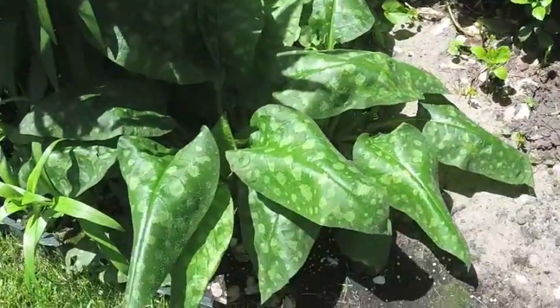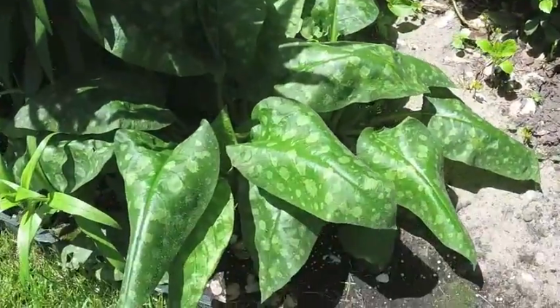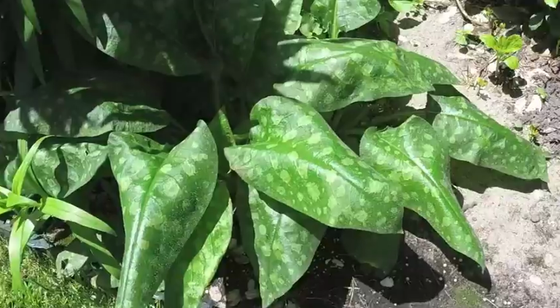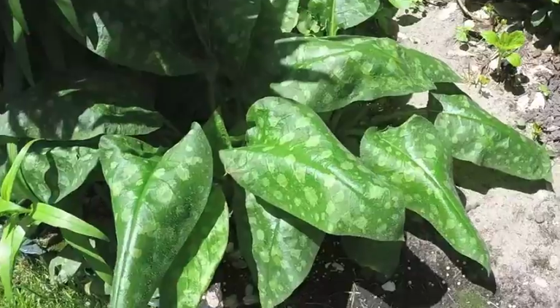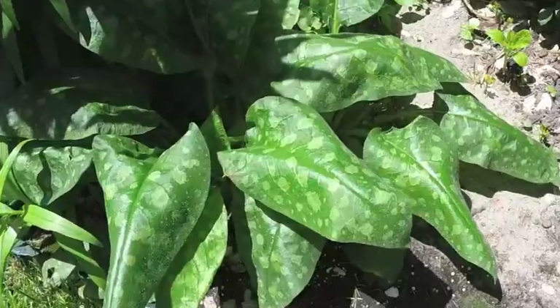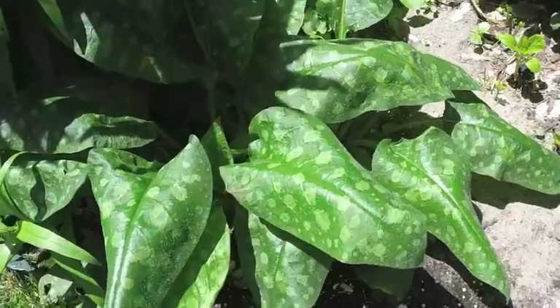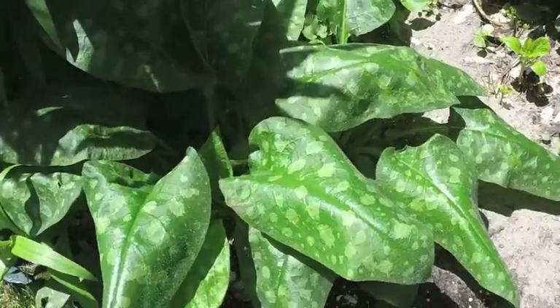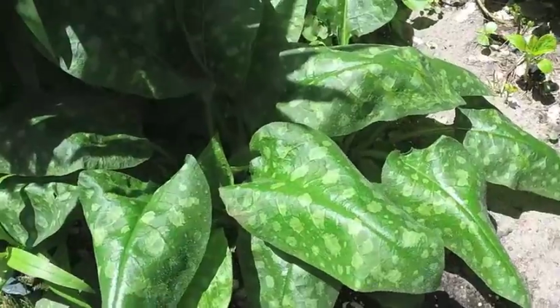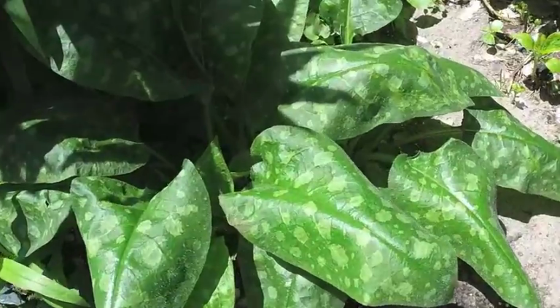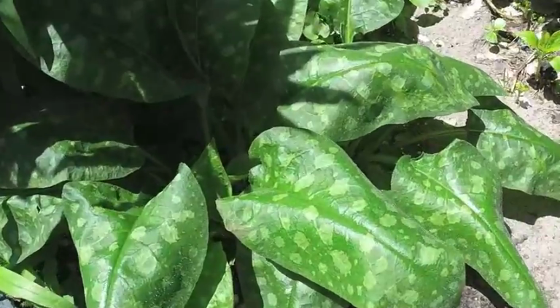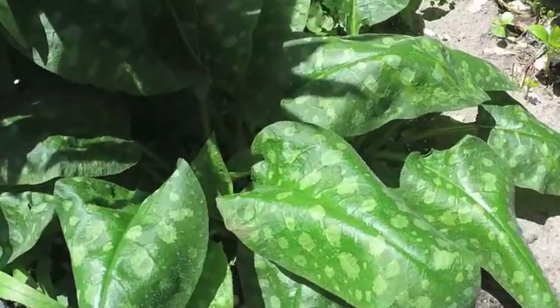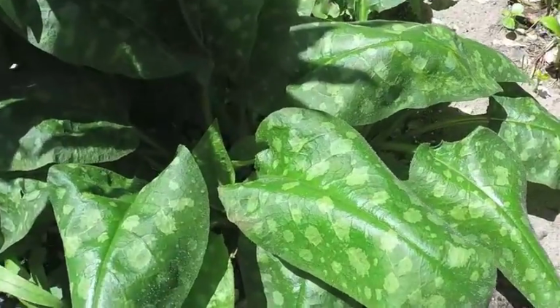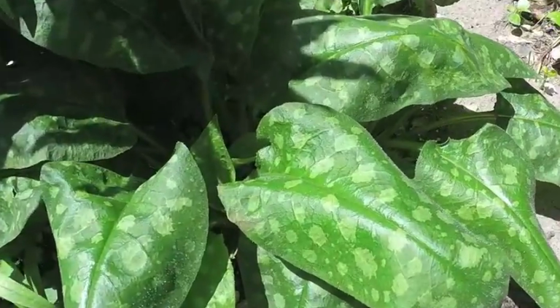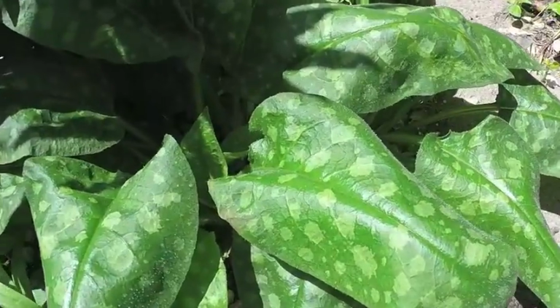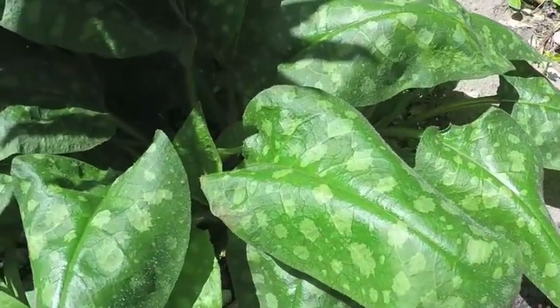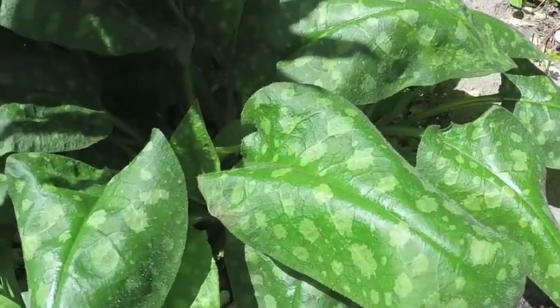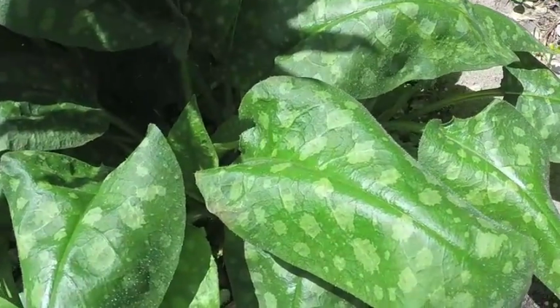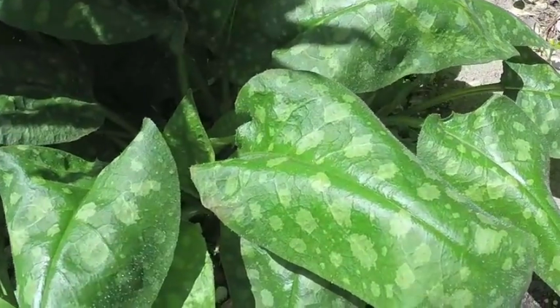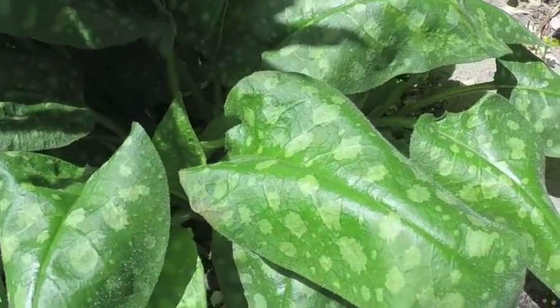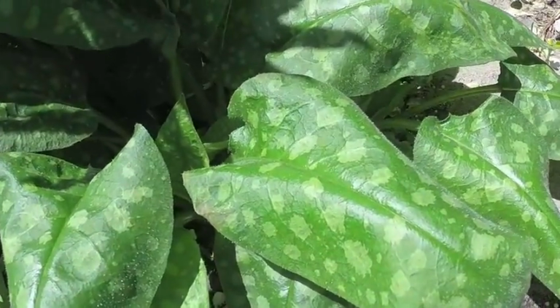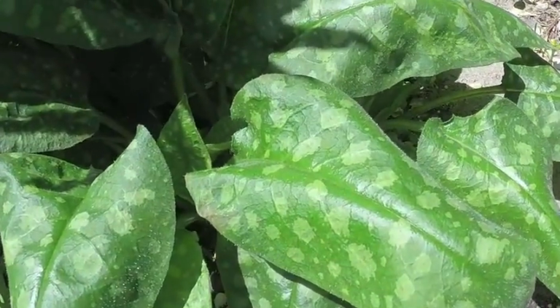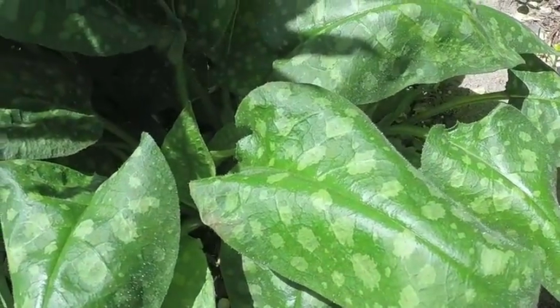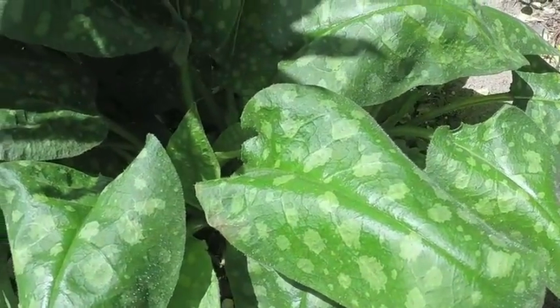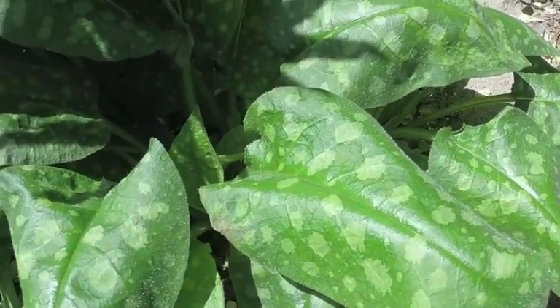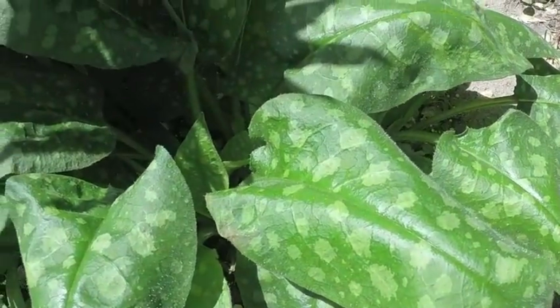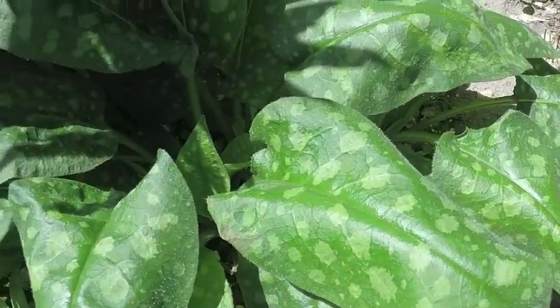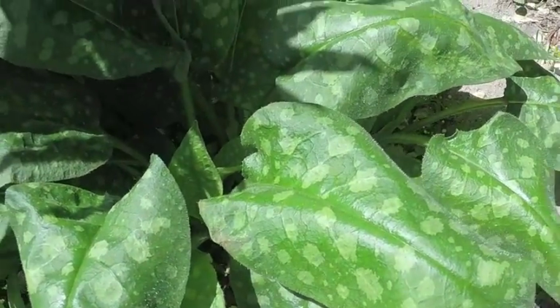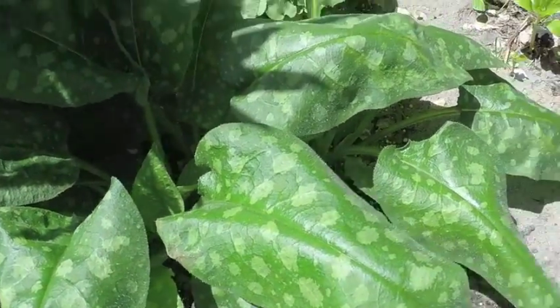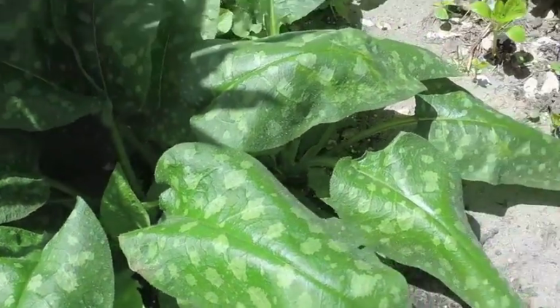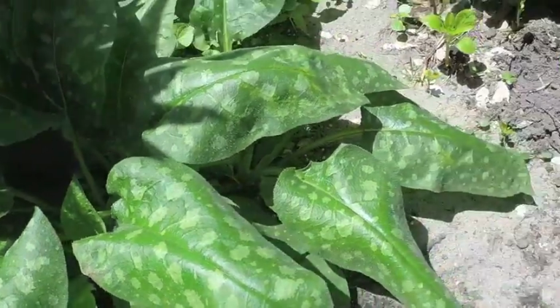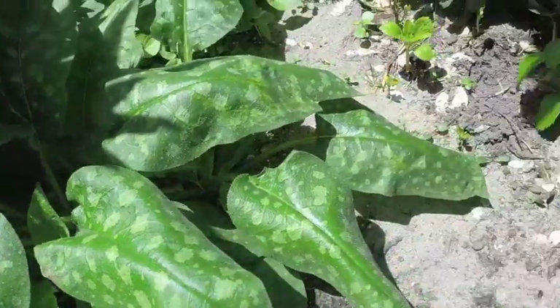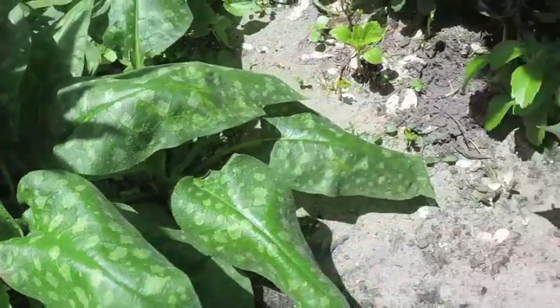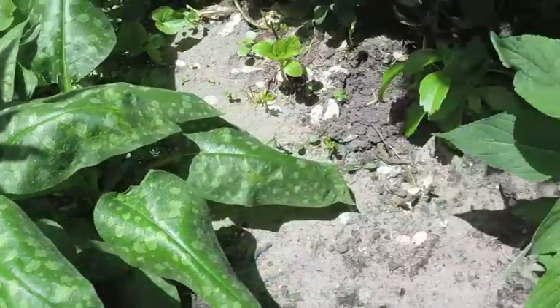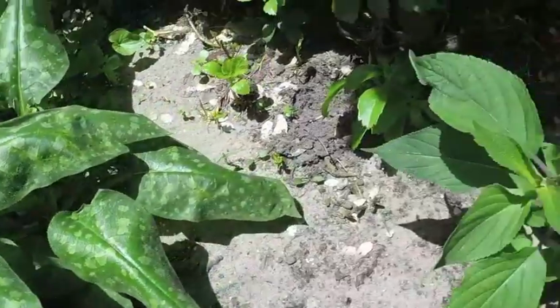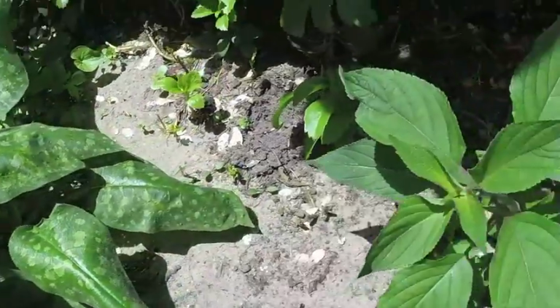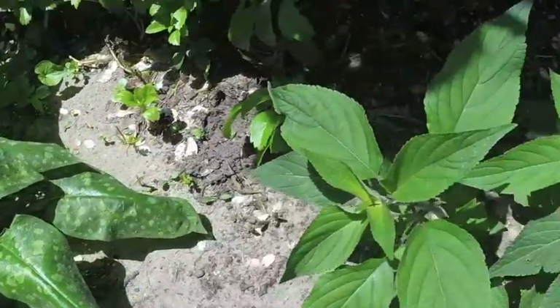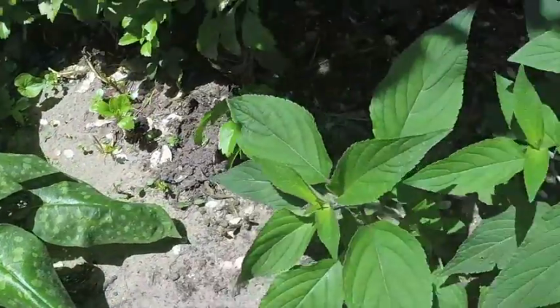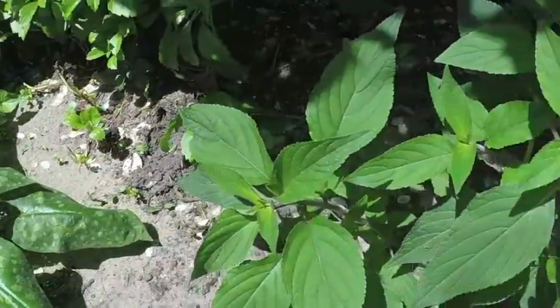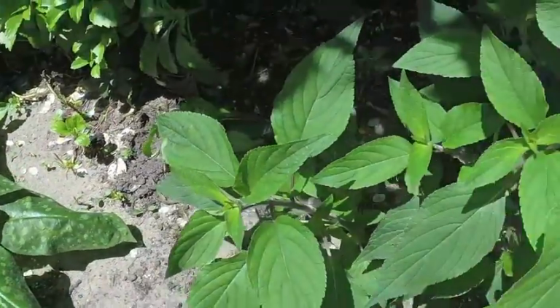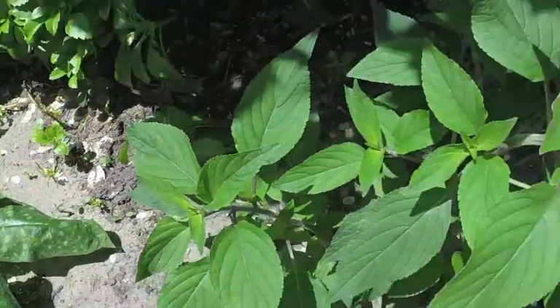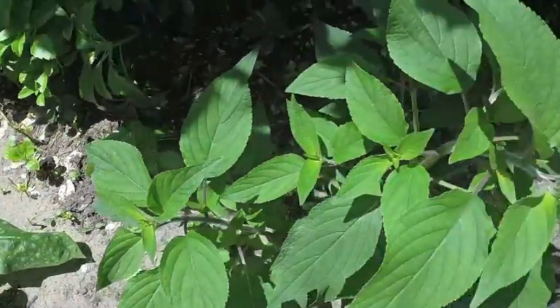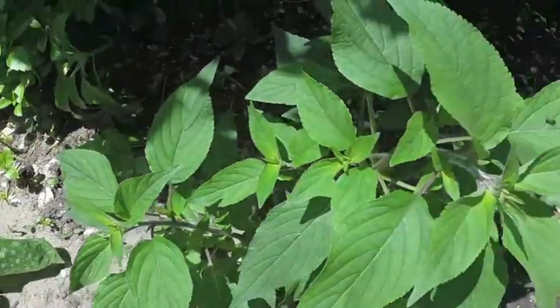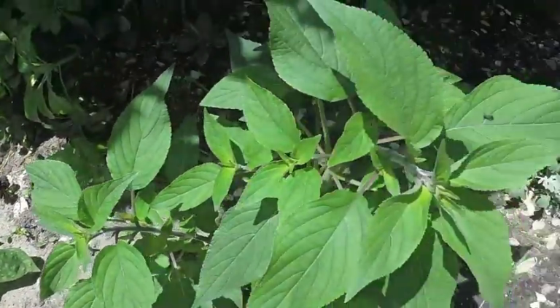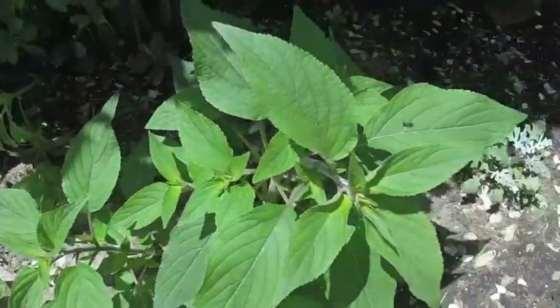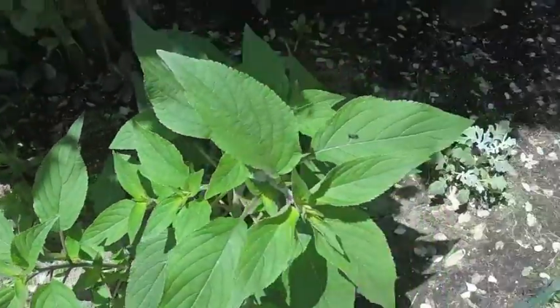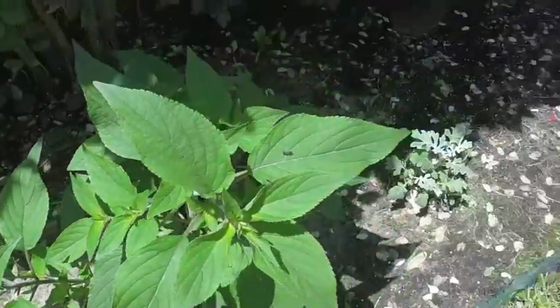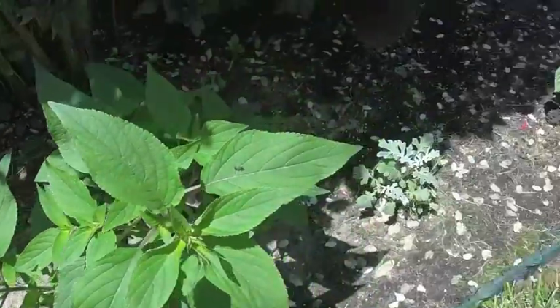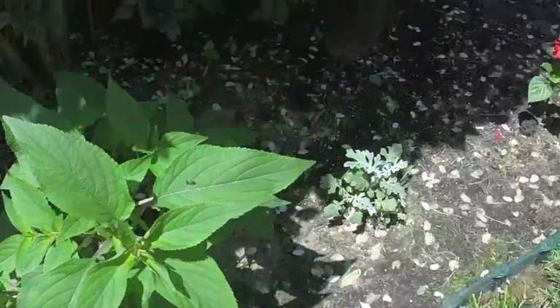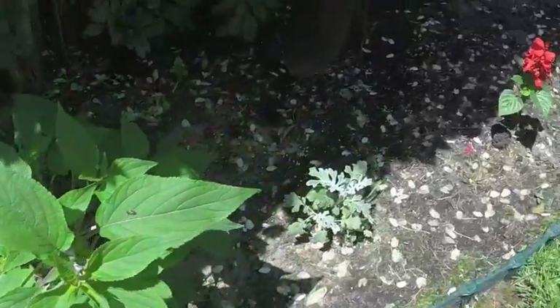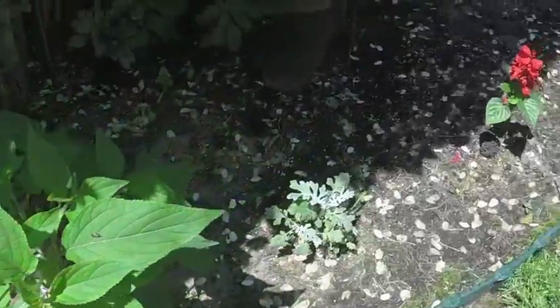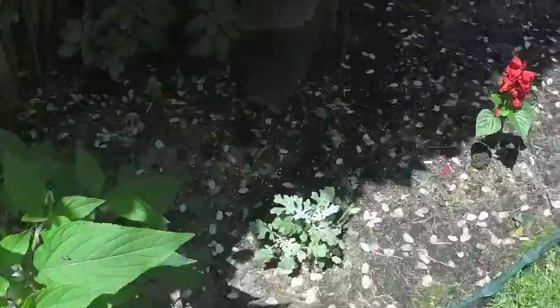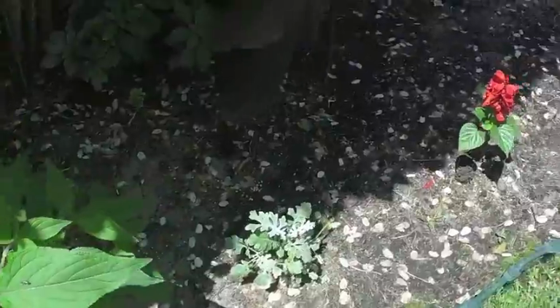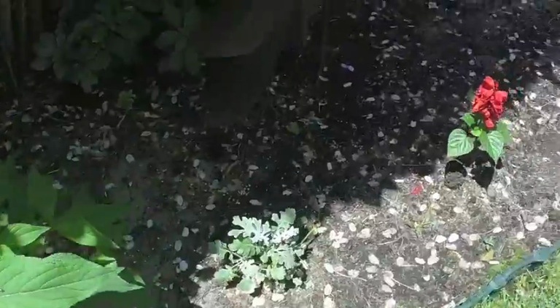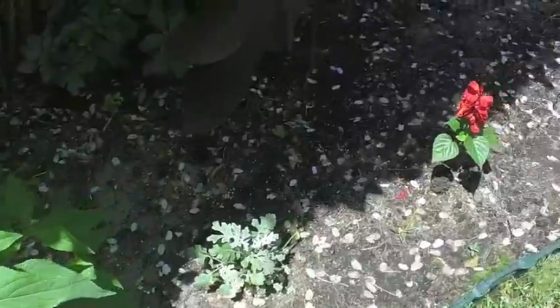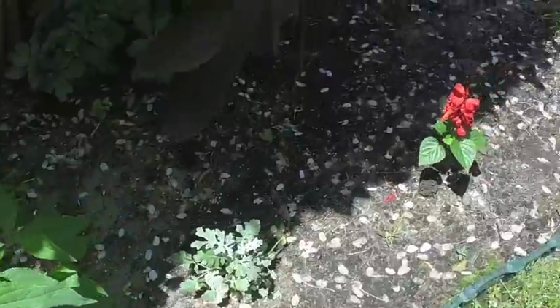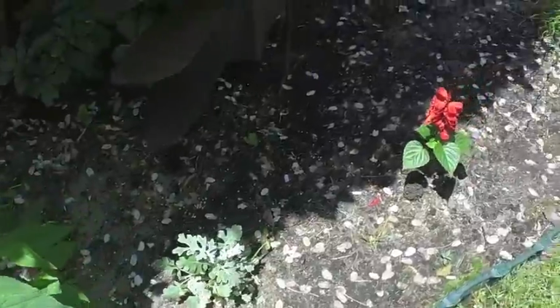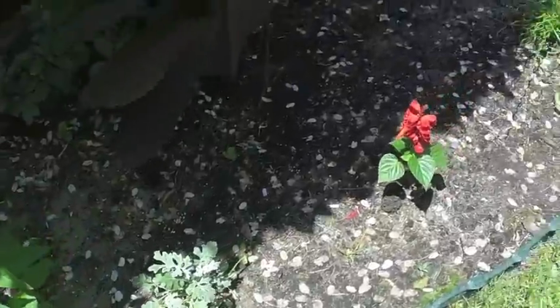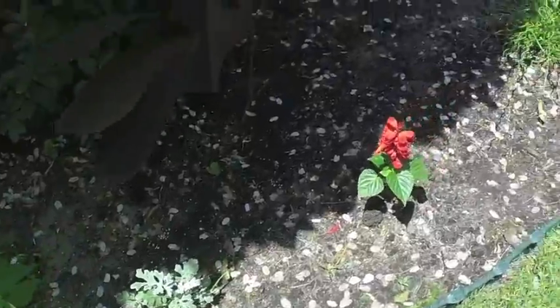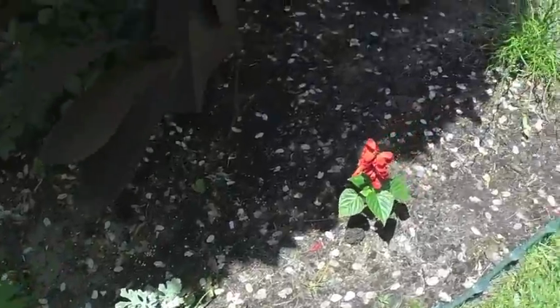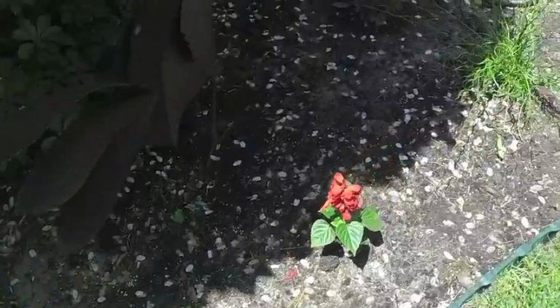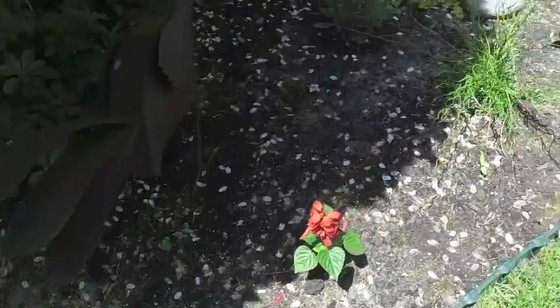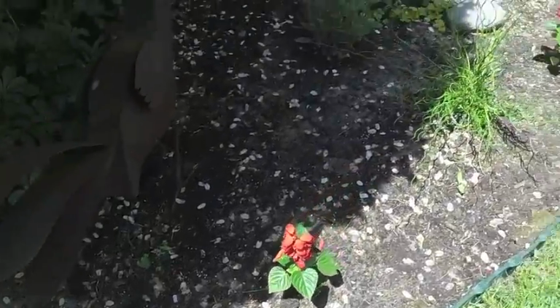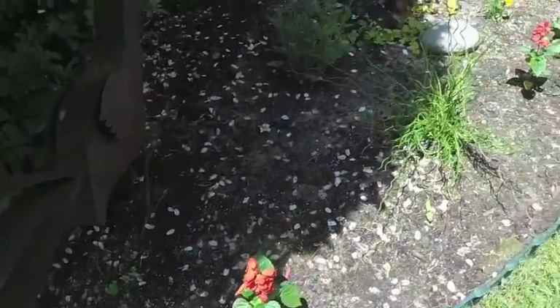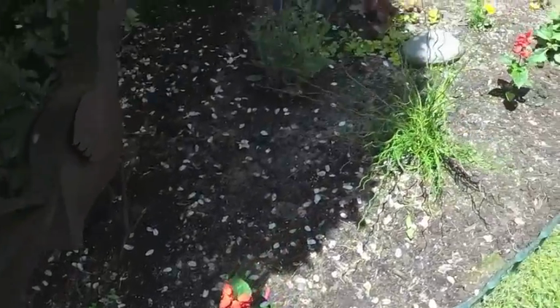That's got really neat looking leaves and it has purple flowers. Got some herbs and some dusty miller.